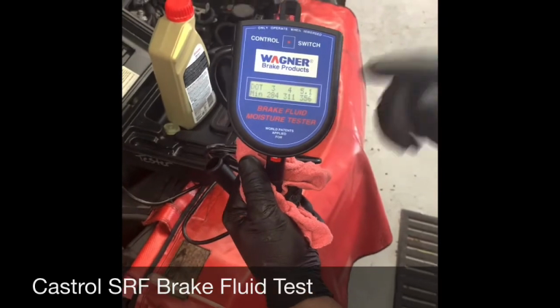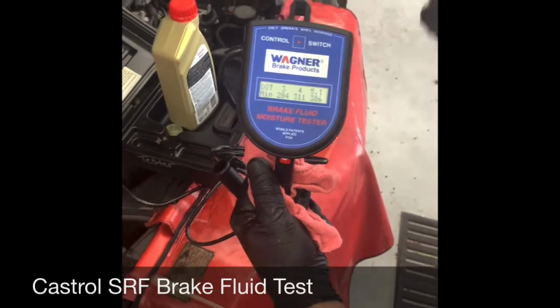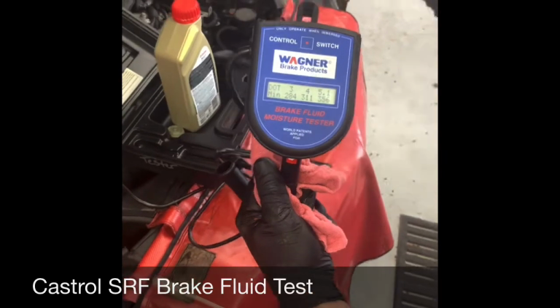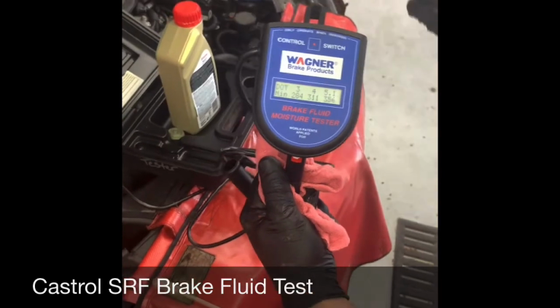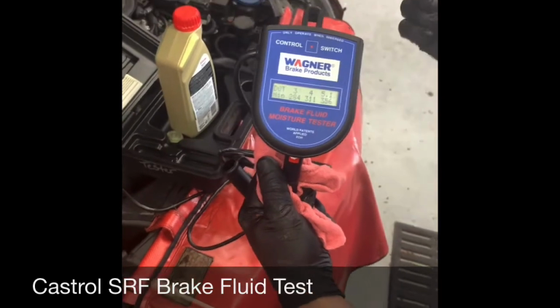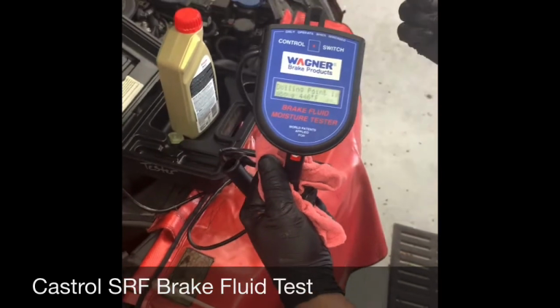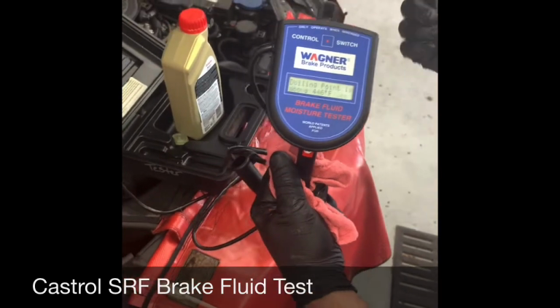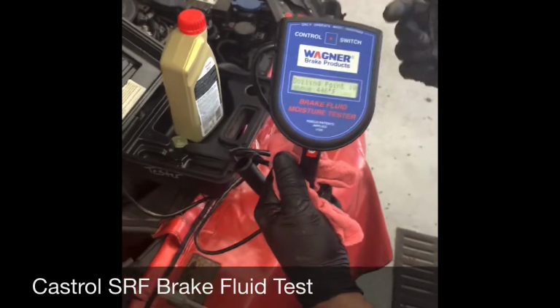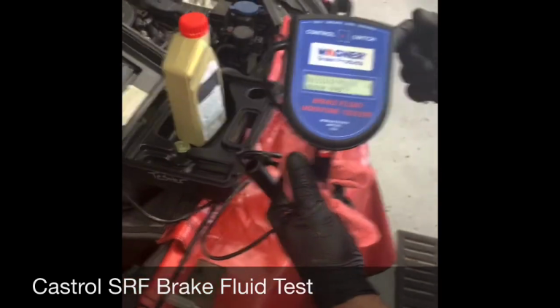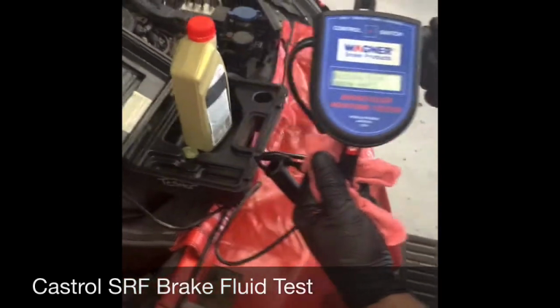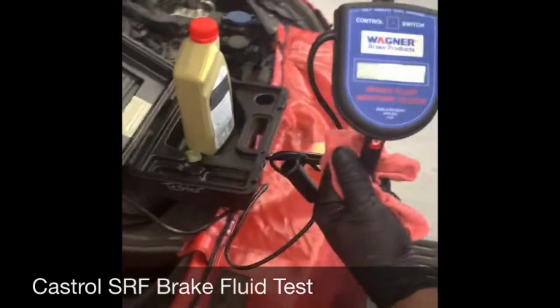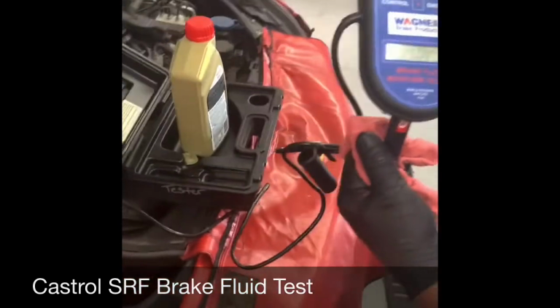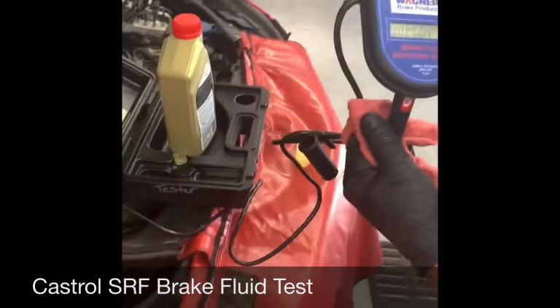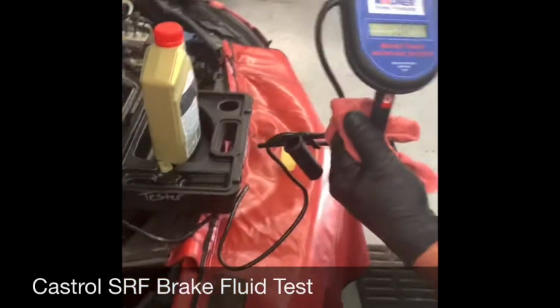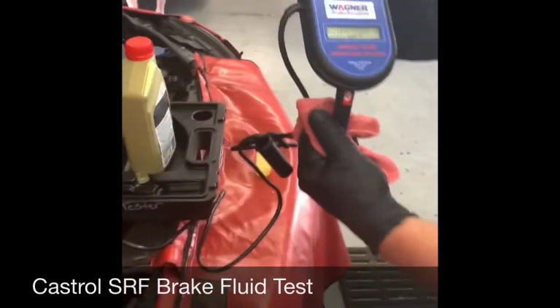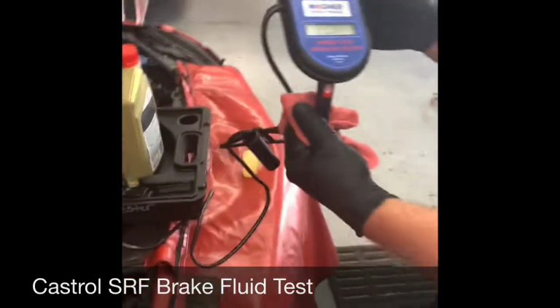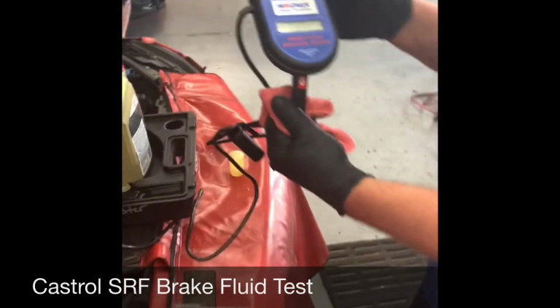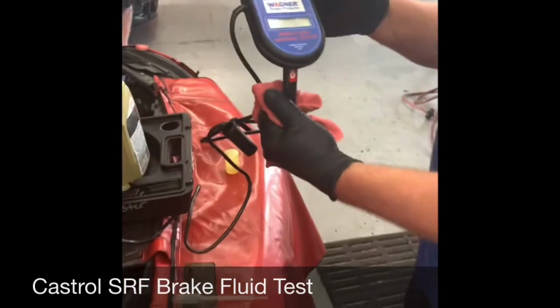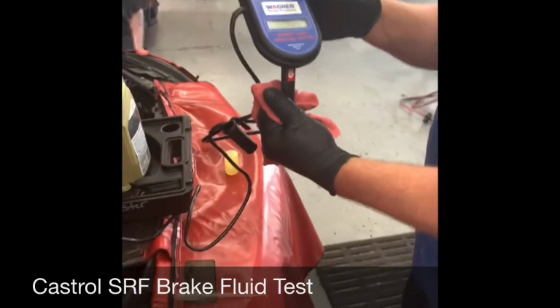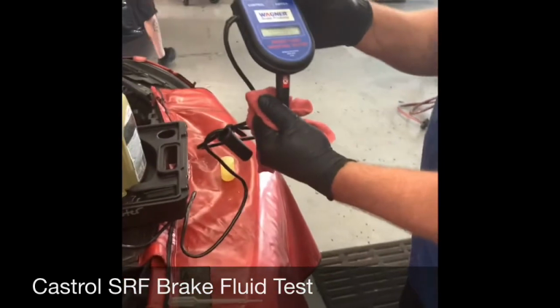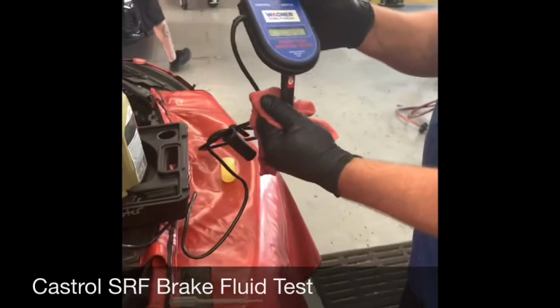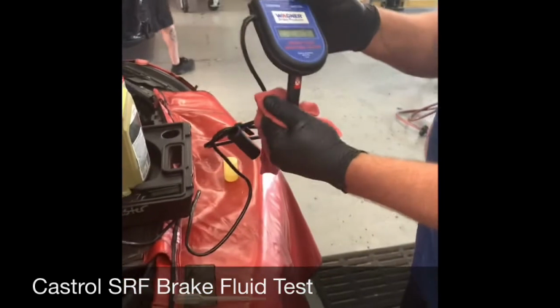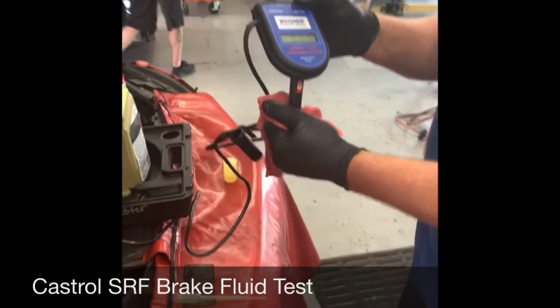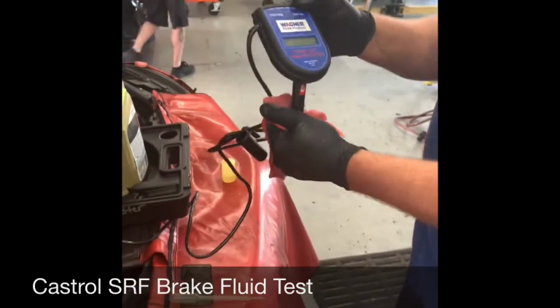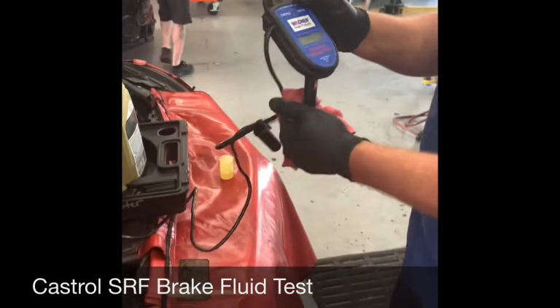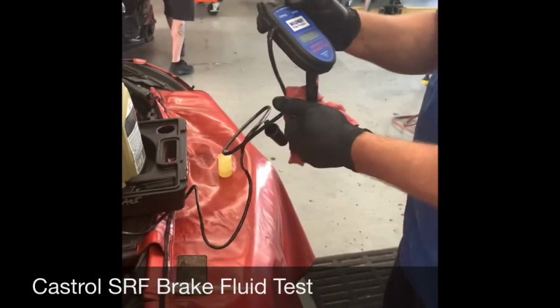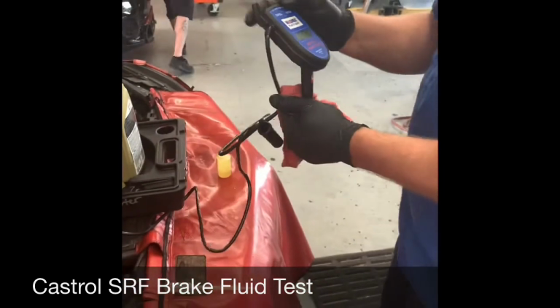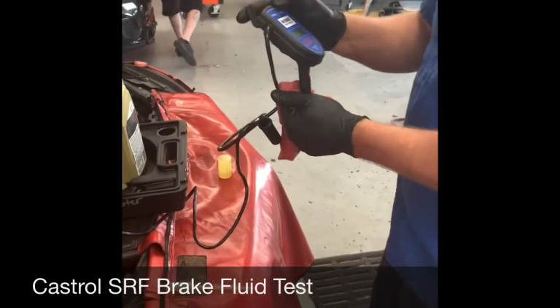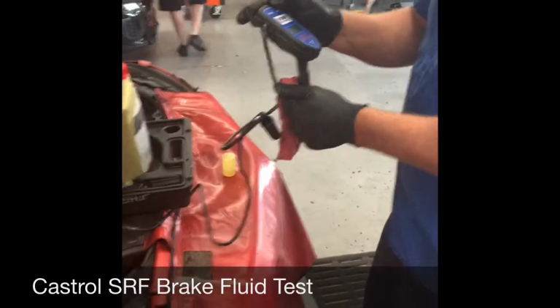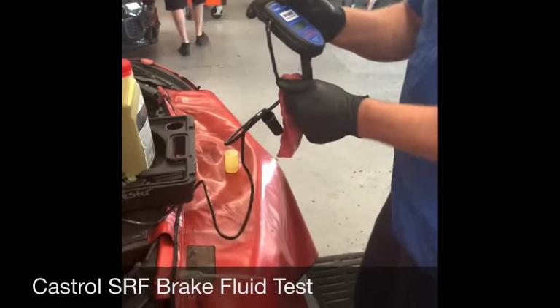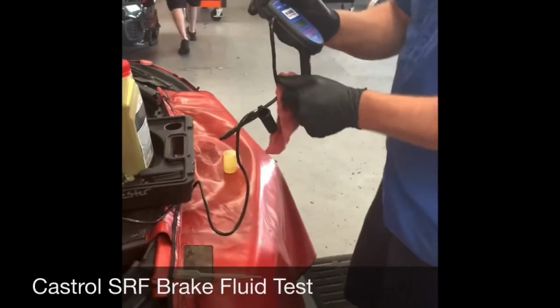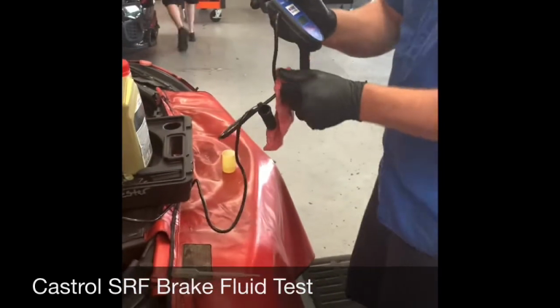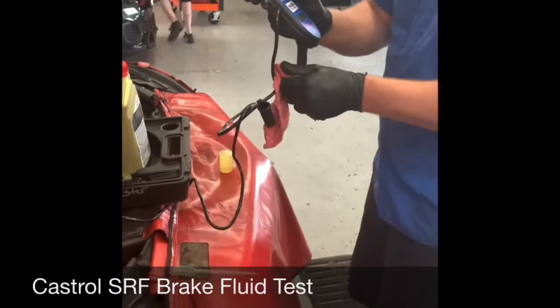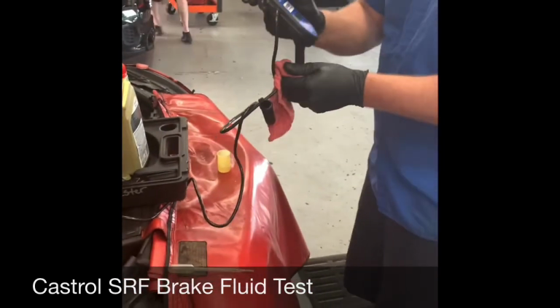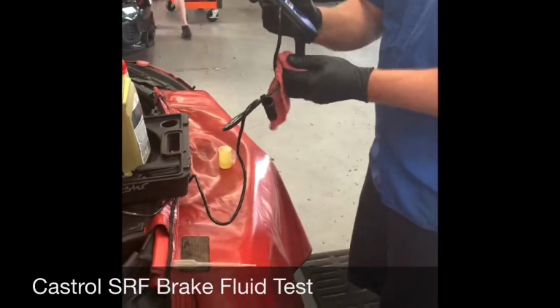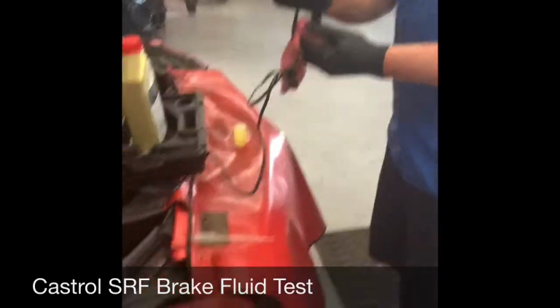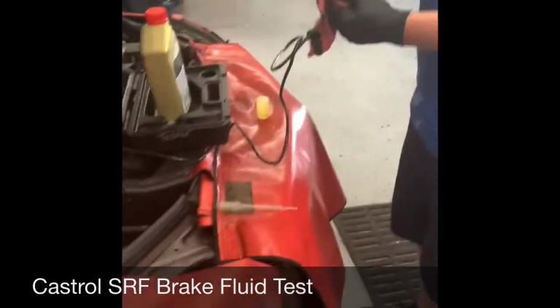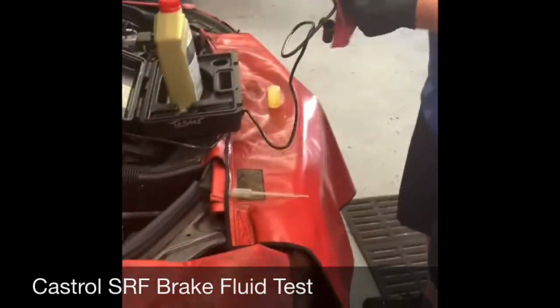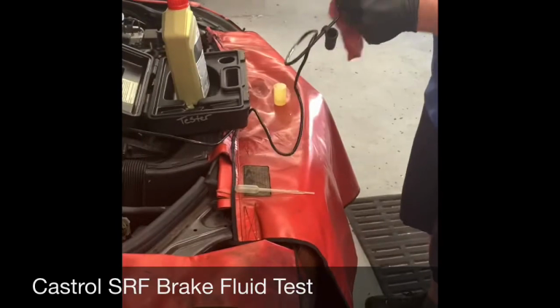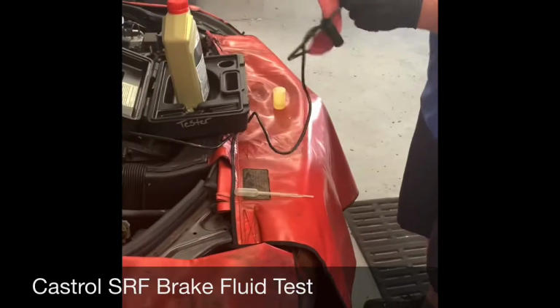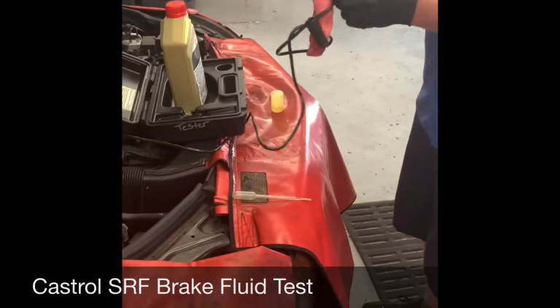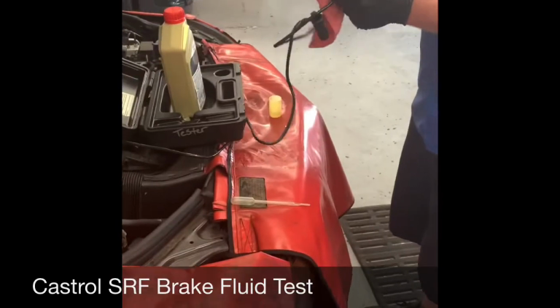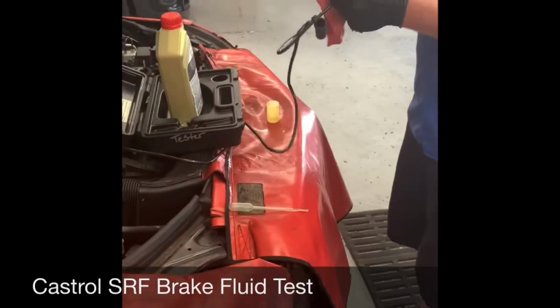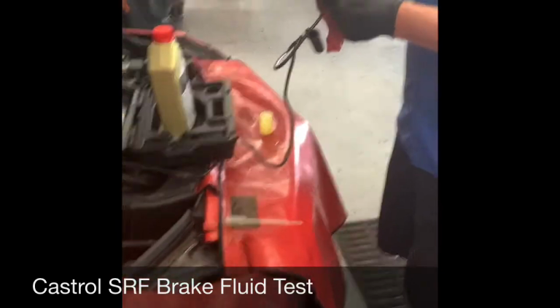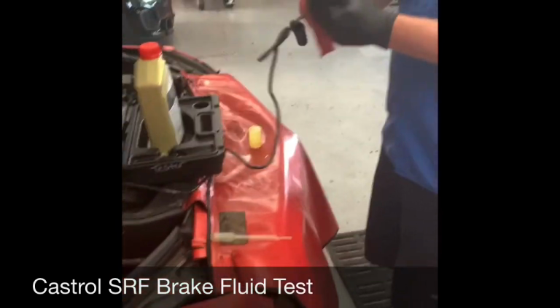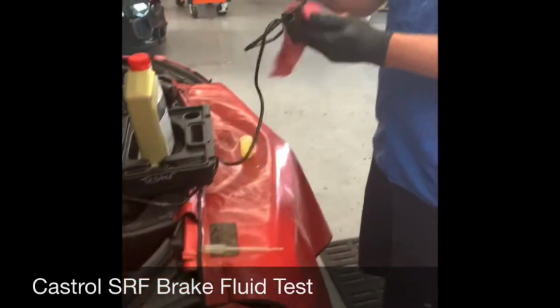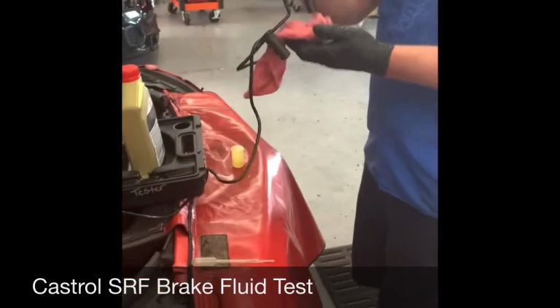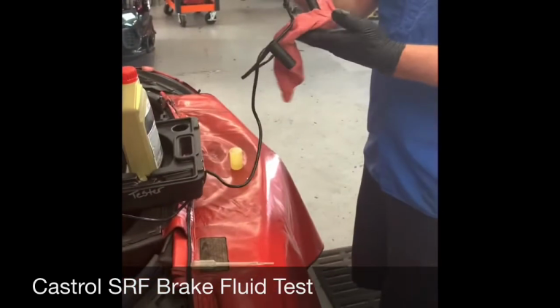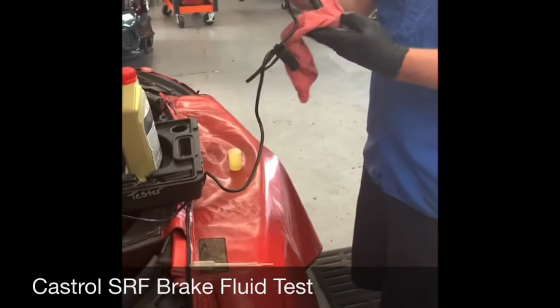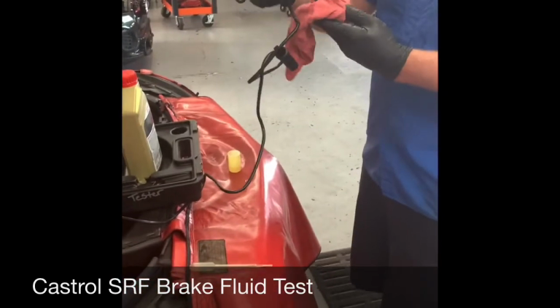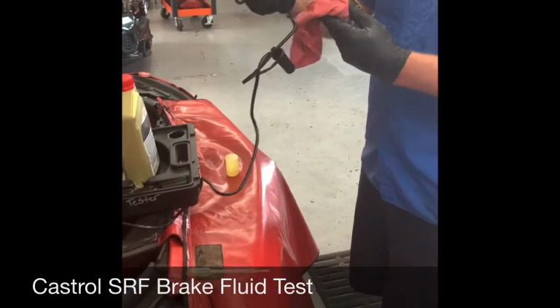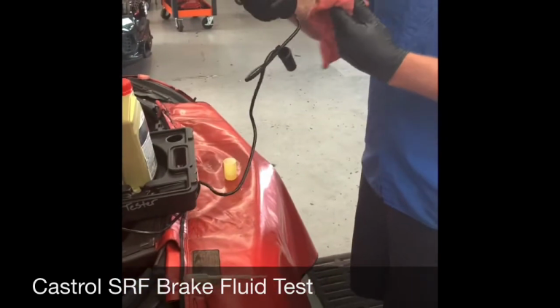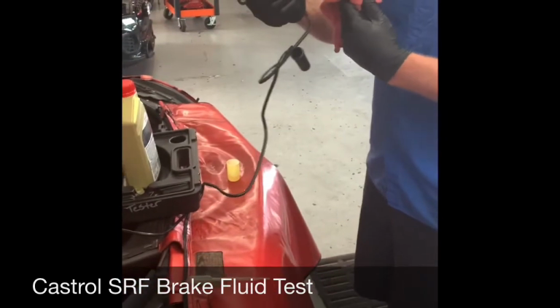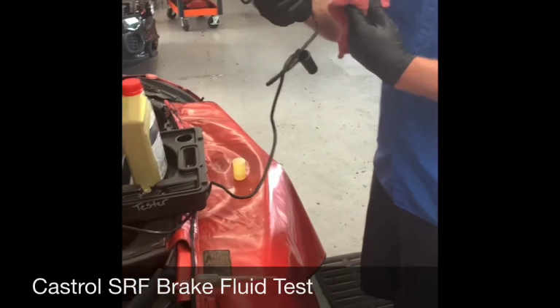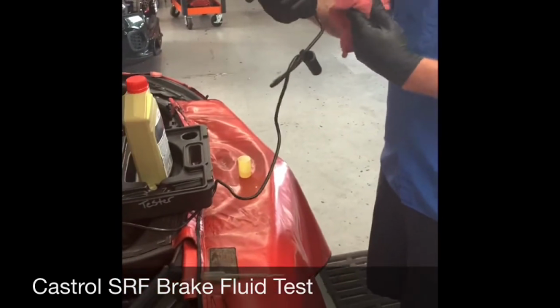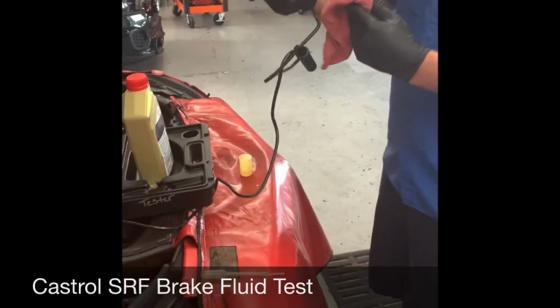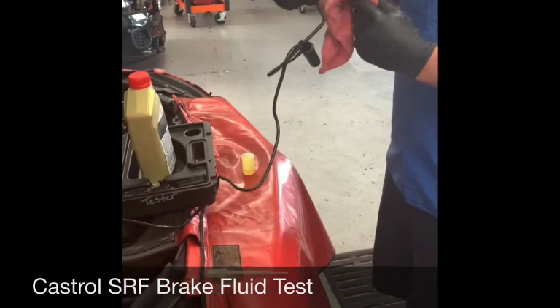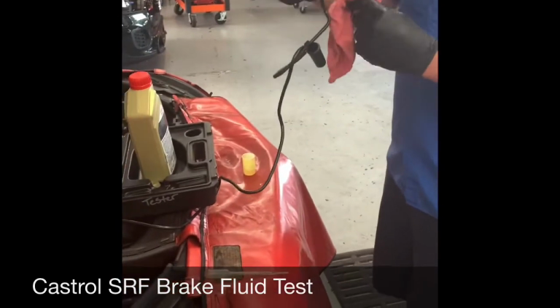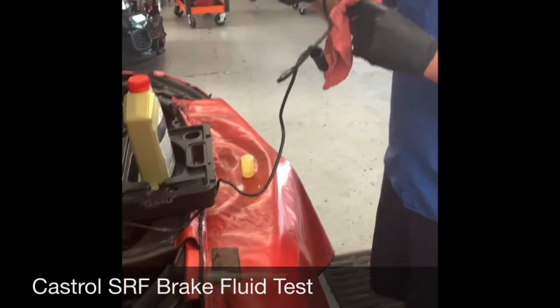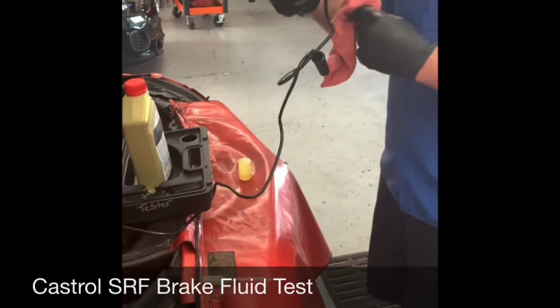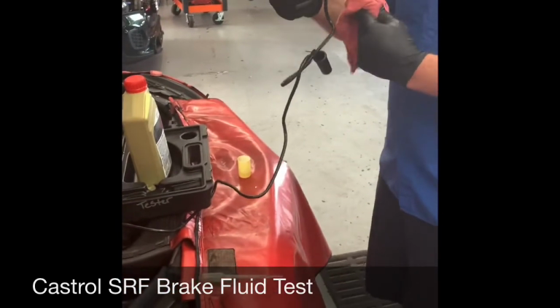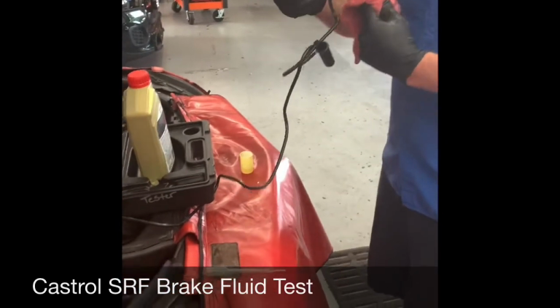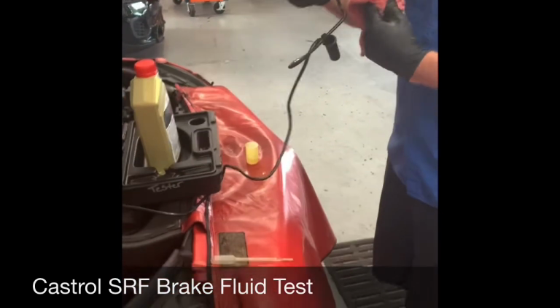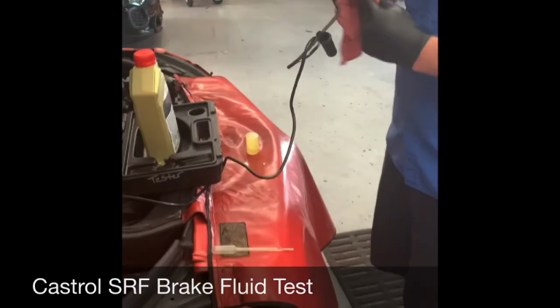Right out of the bottle, they're accurate on what they say on the bottle, according to that test.